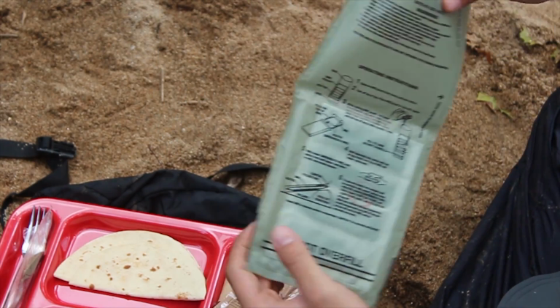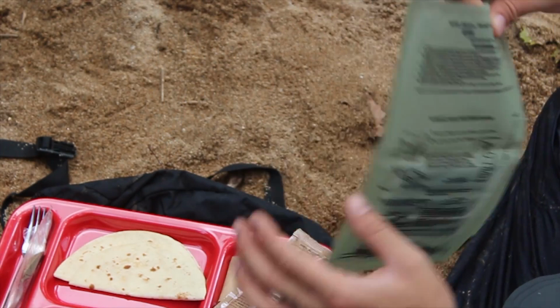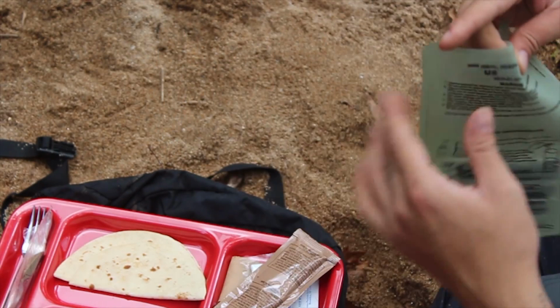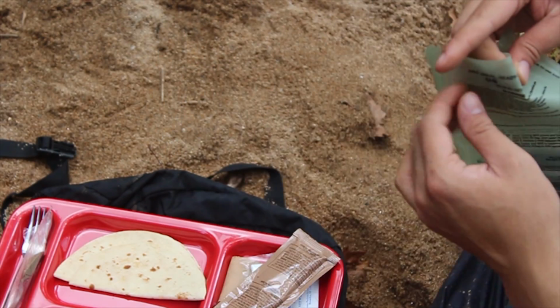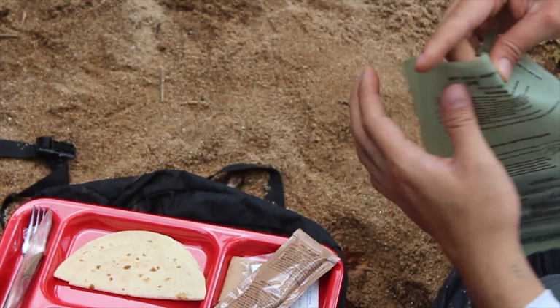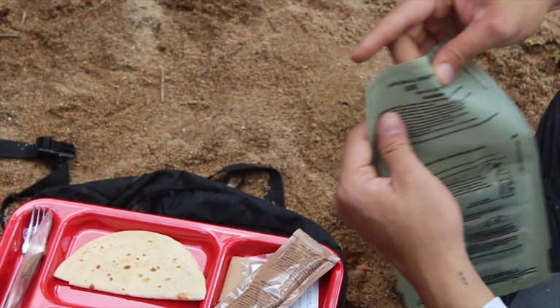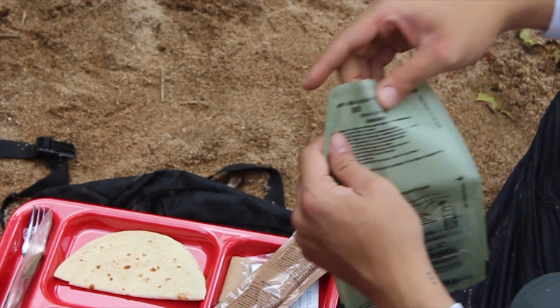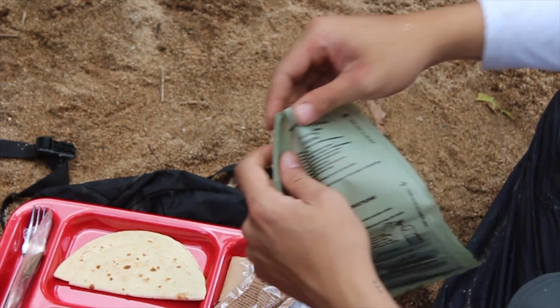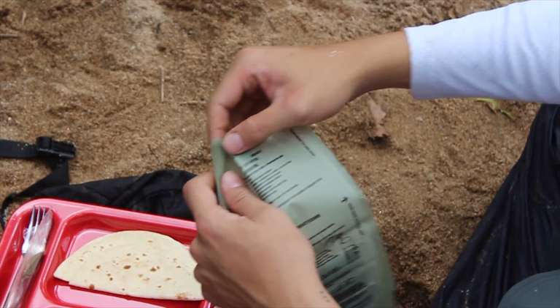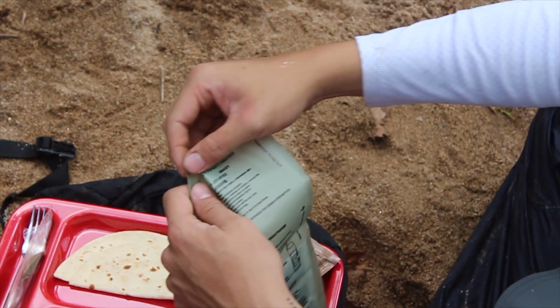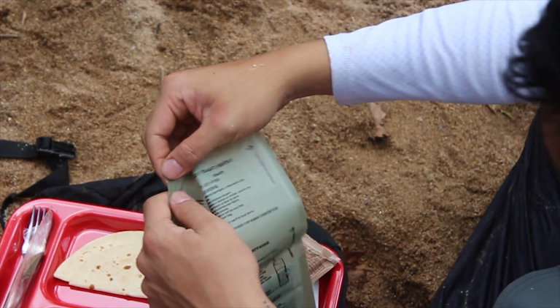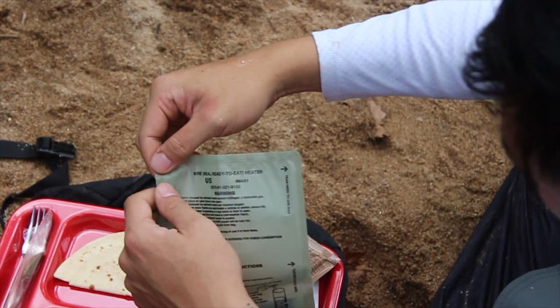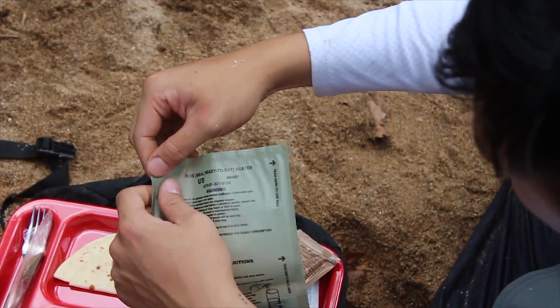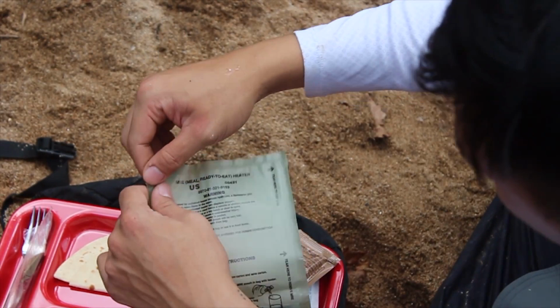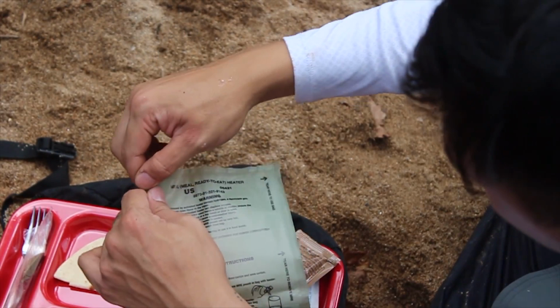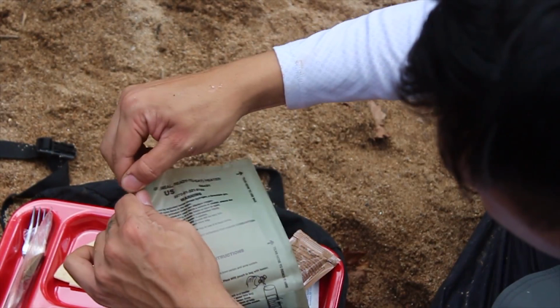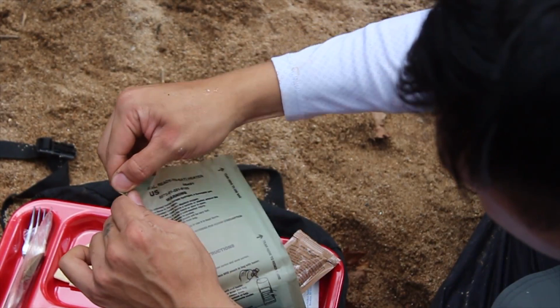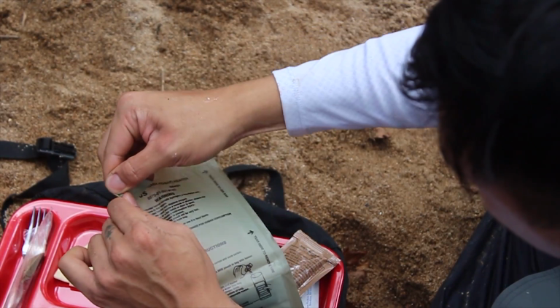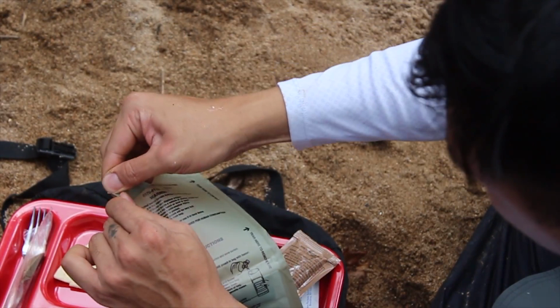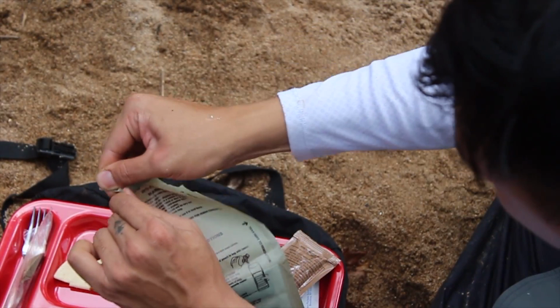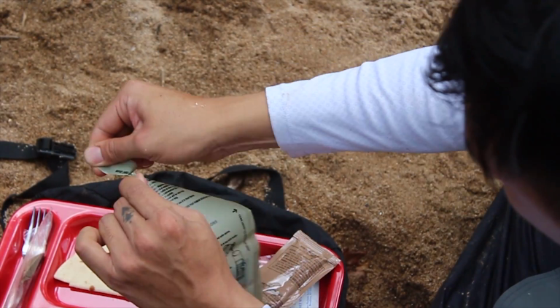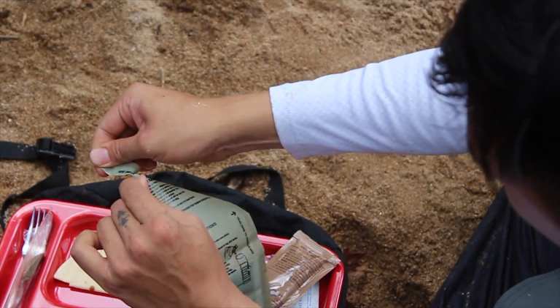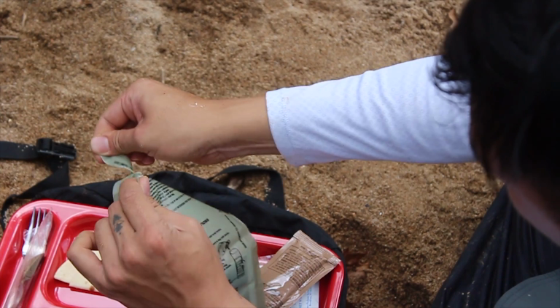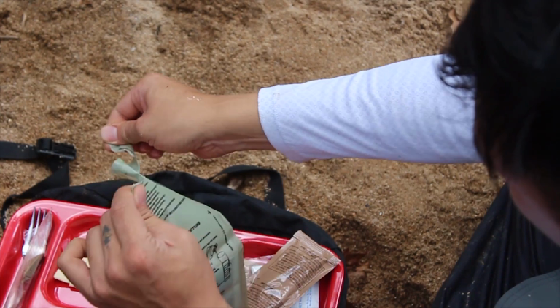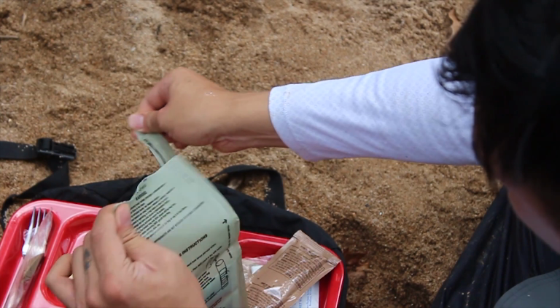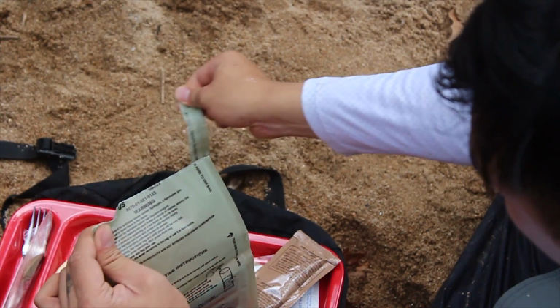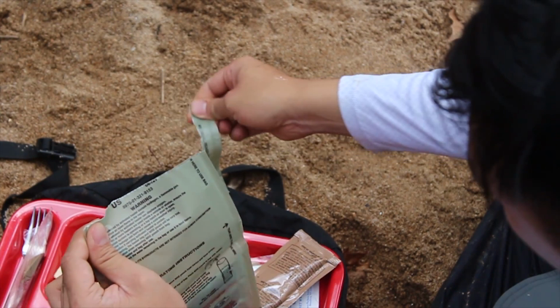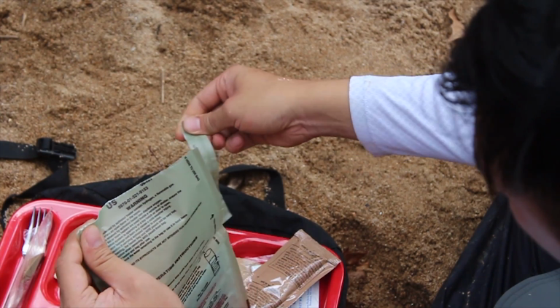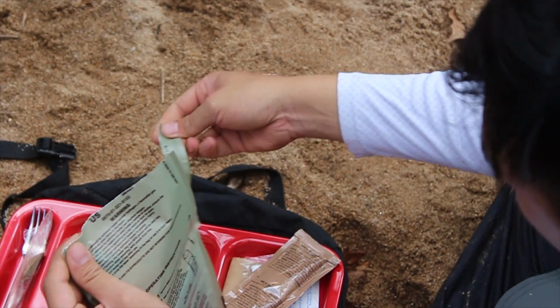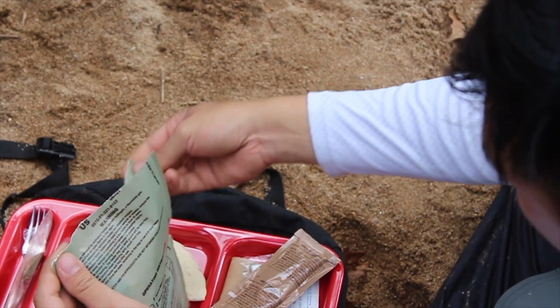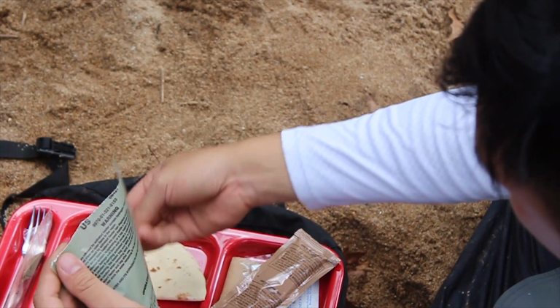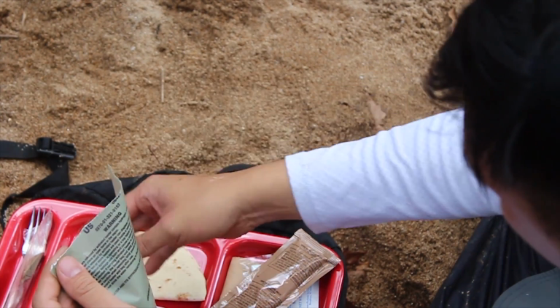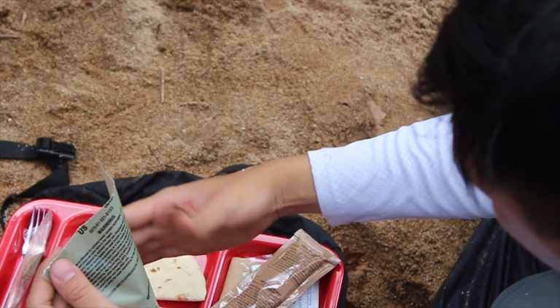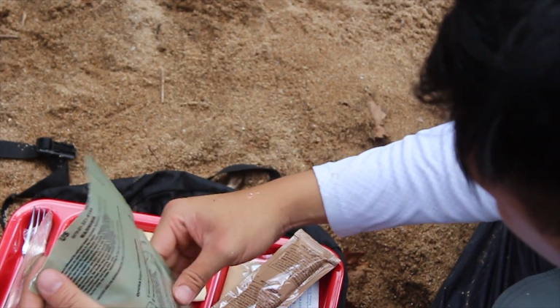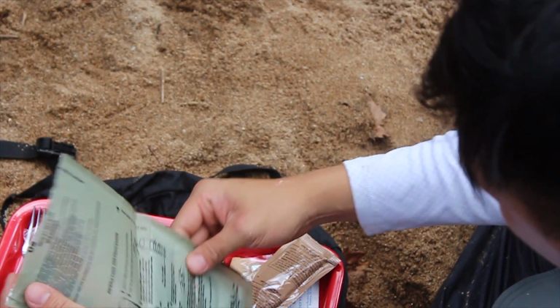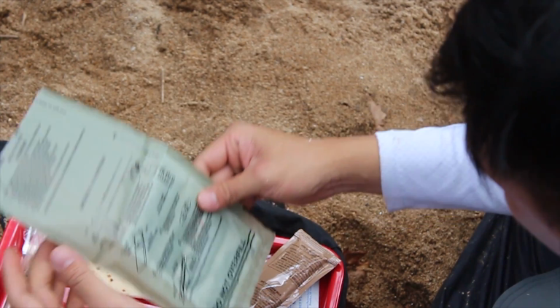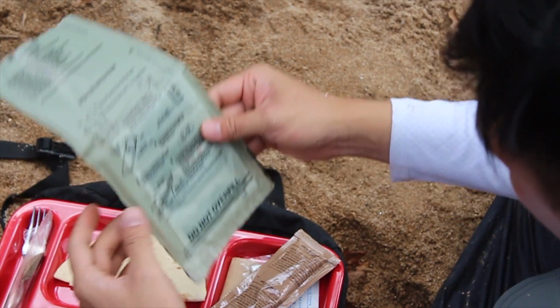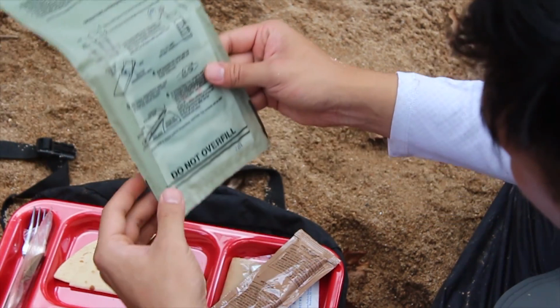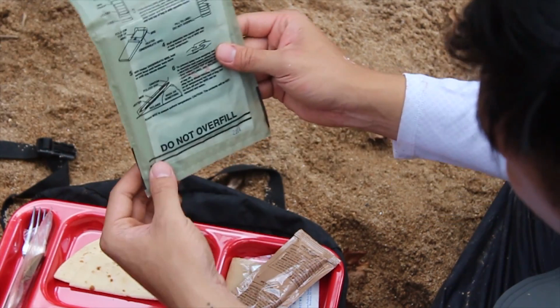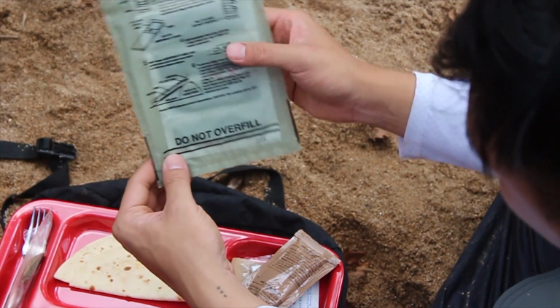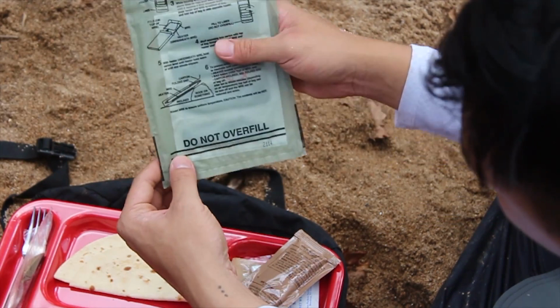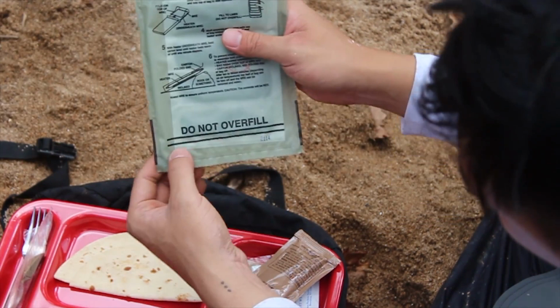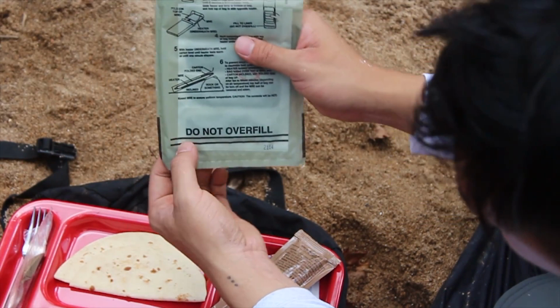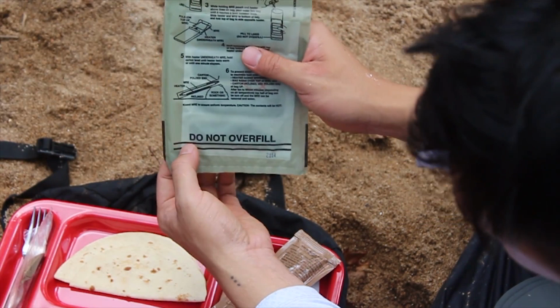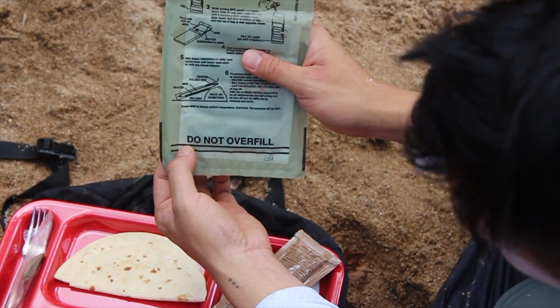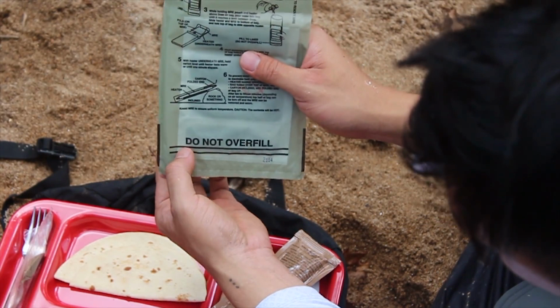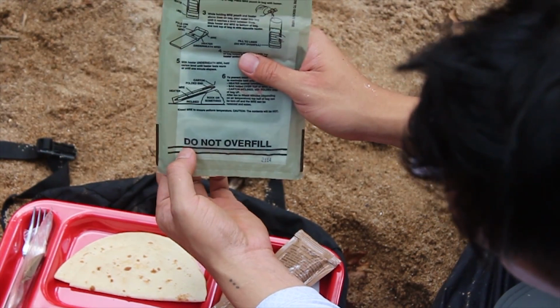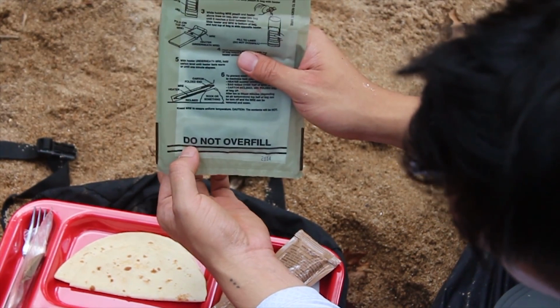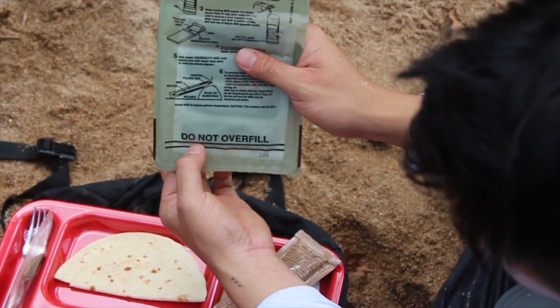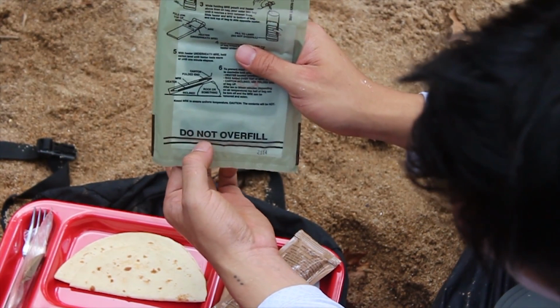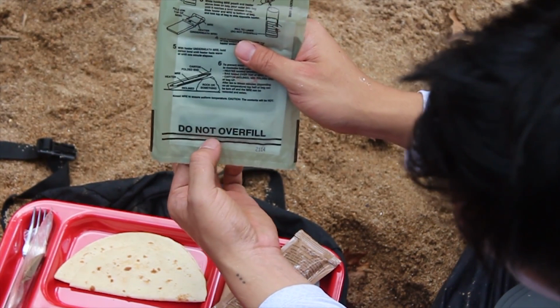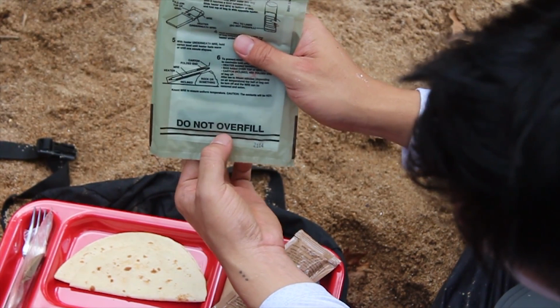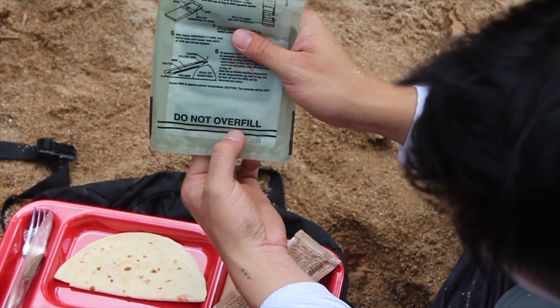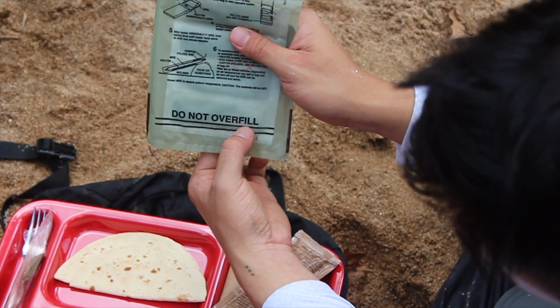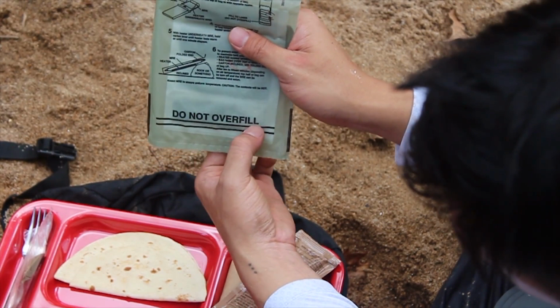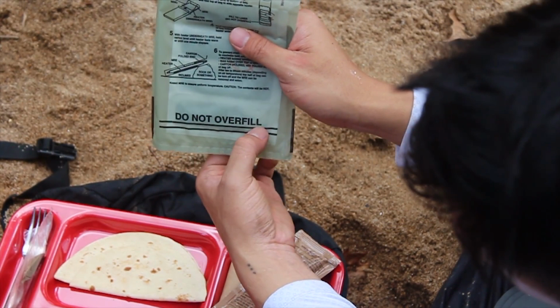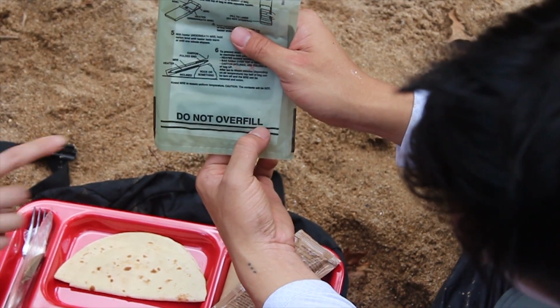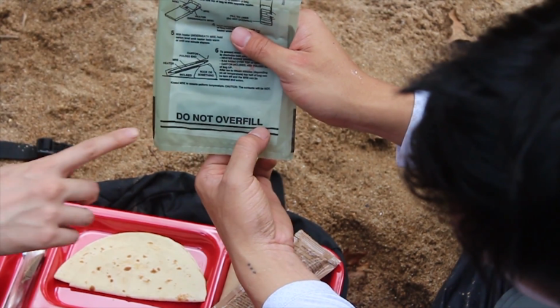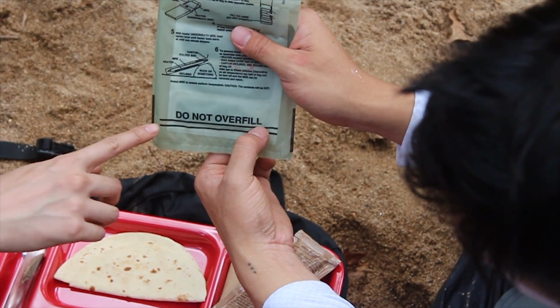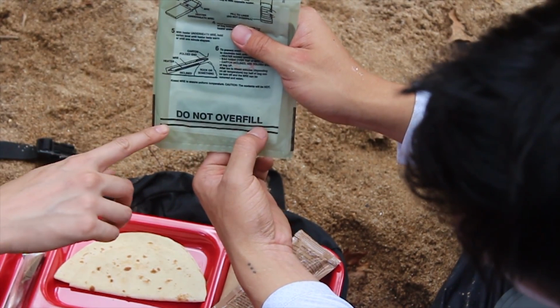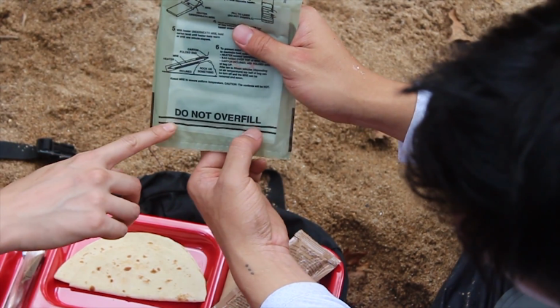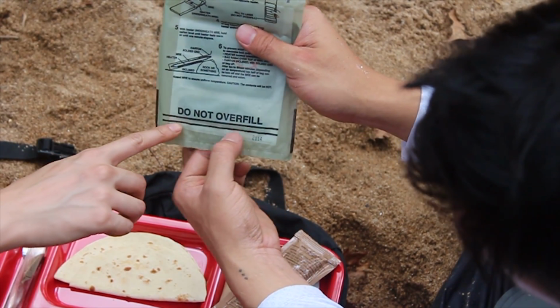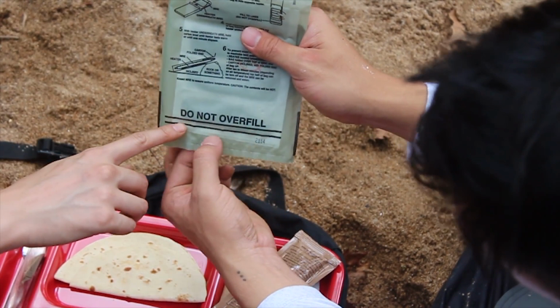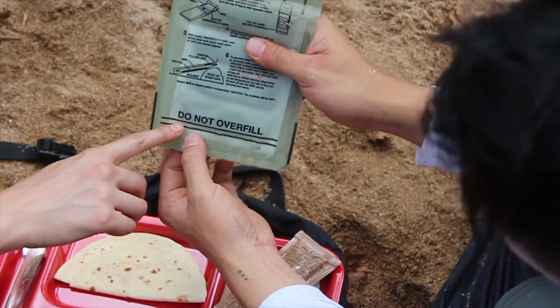So we've got to rip this off. And we don't fill it past here — past those lines, yeah.